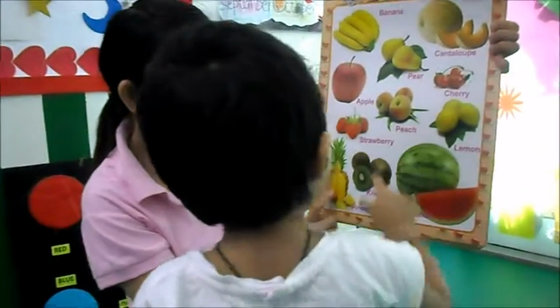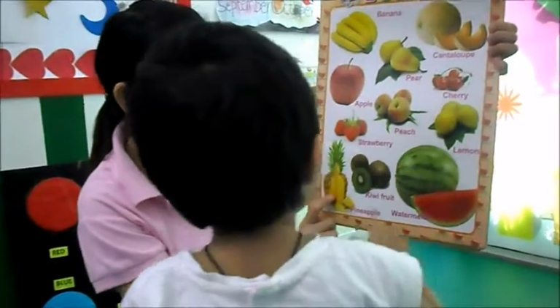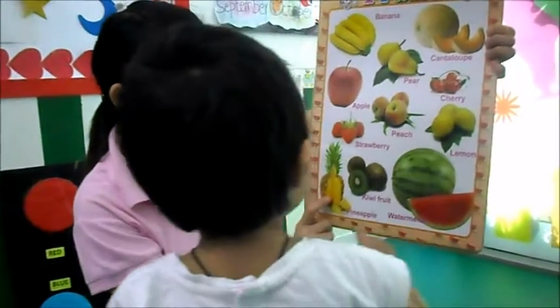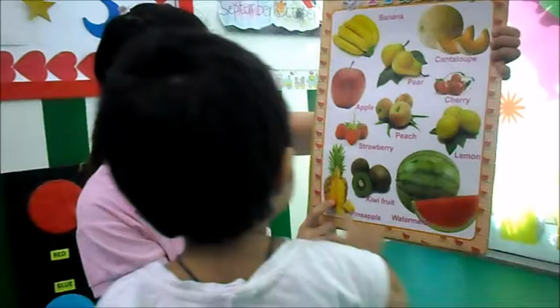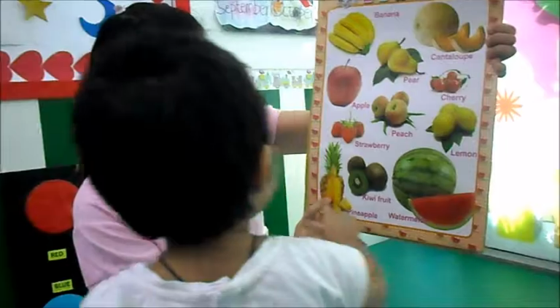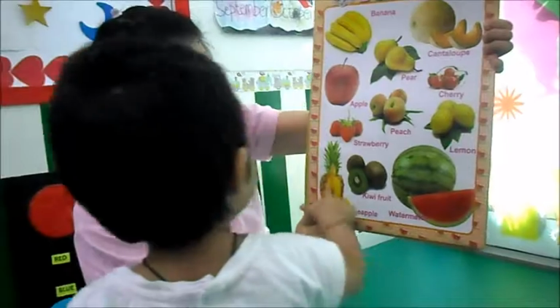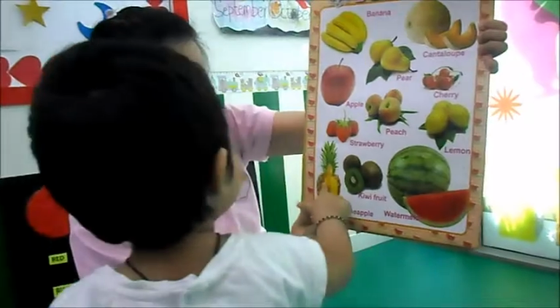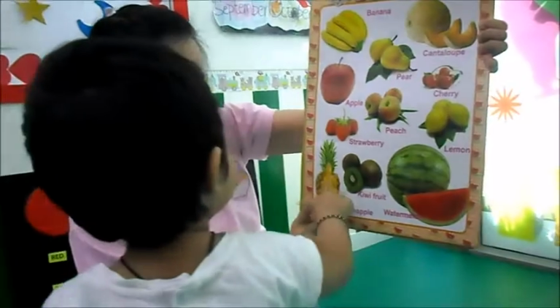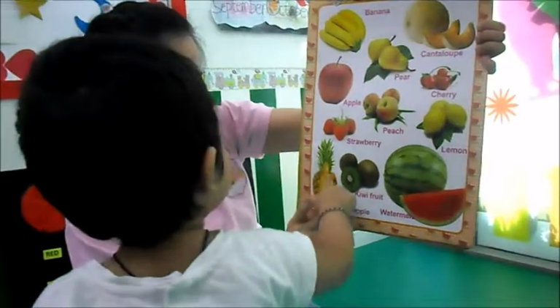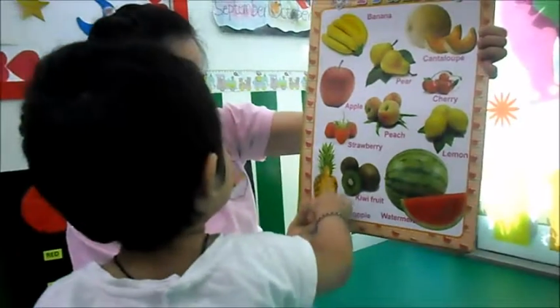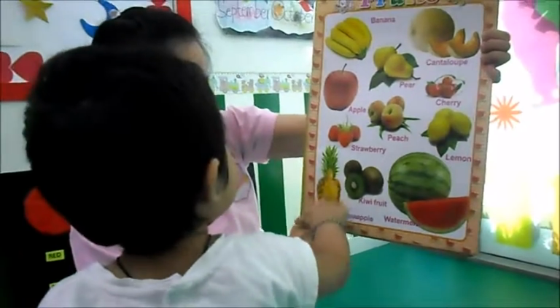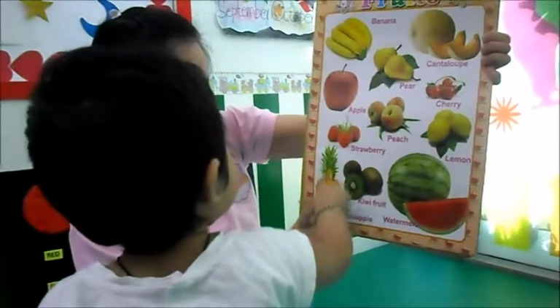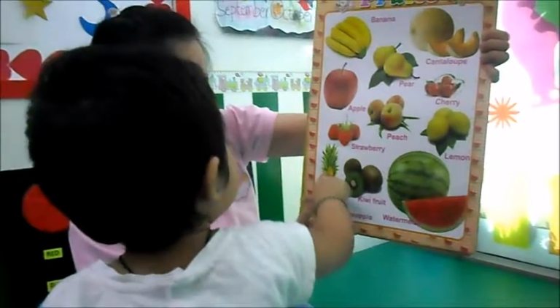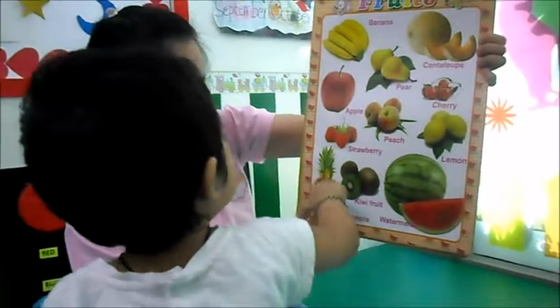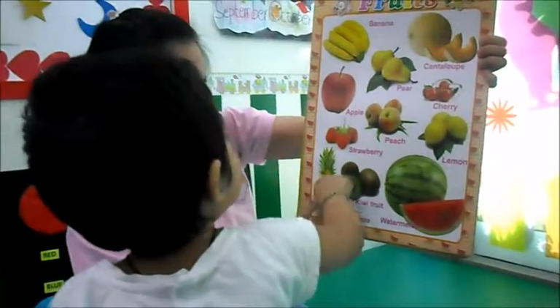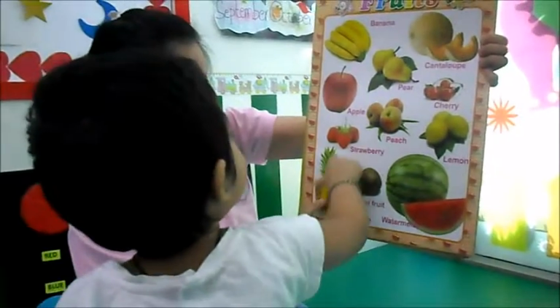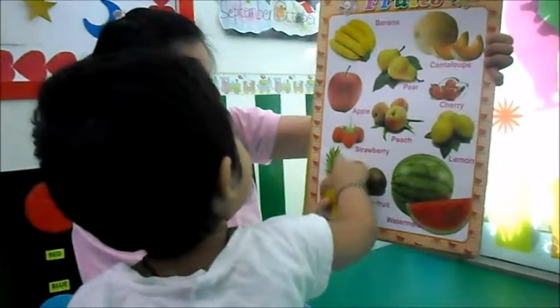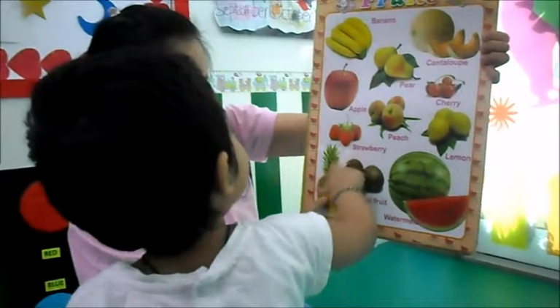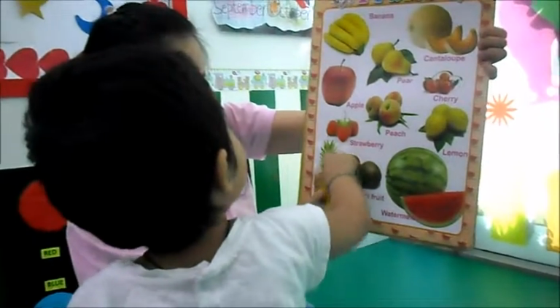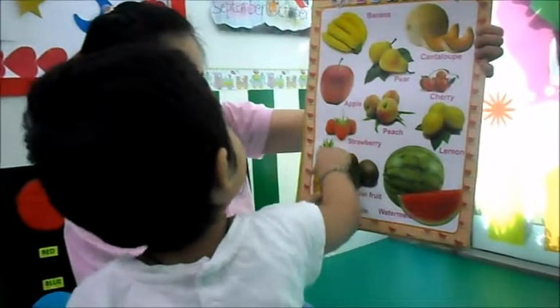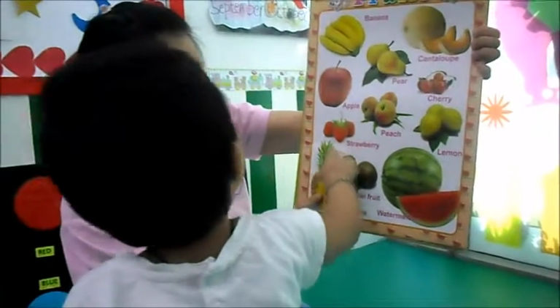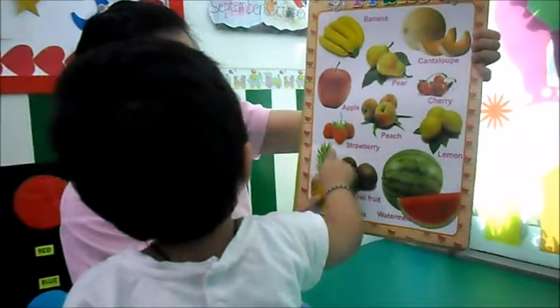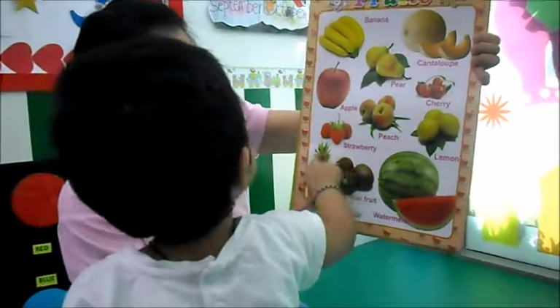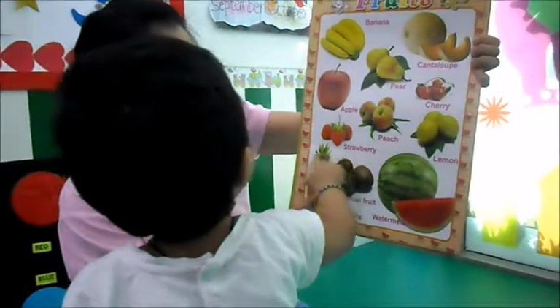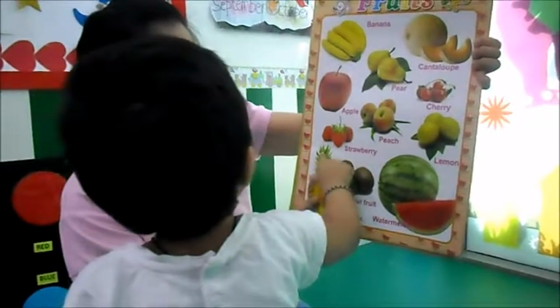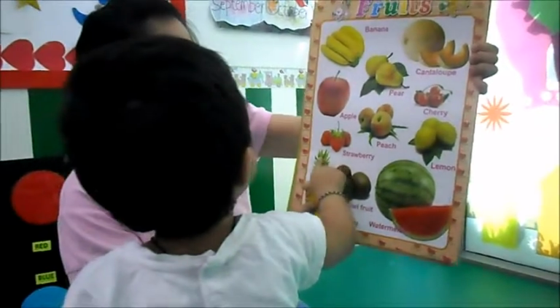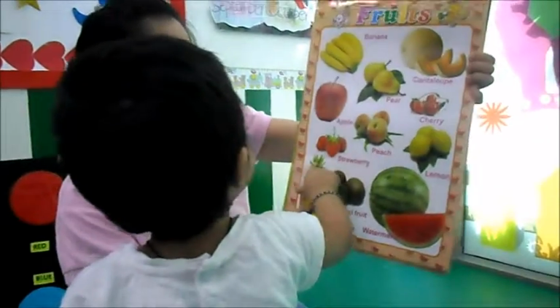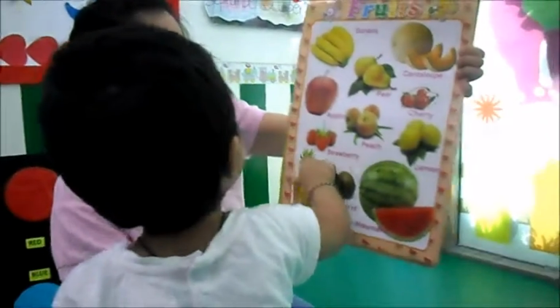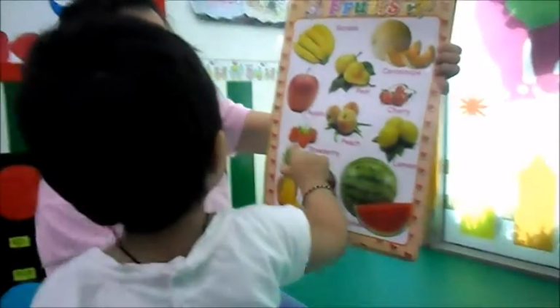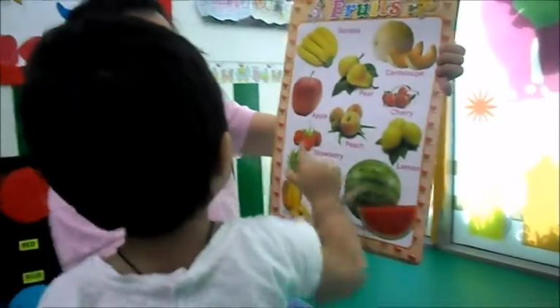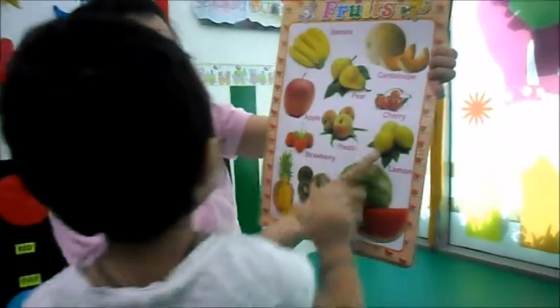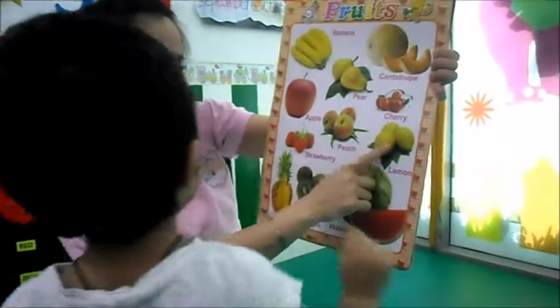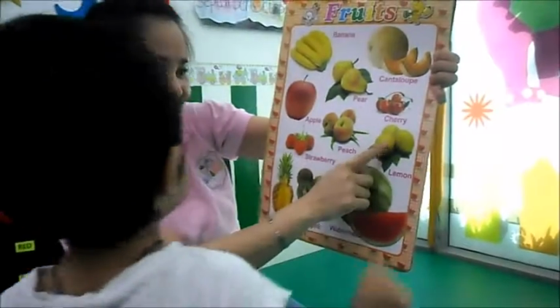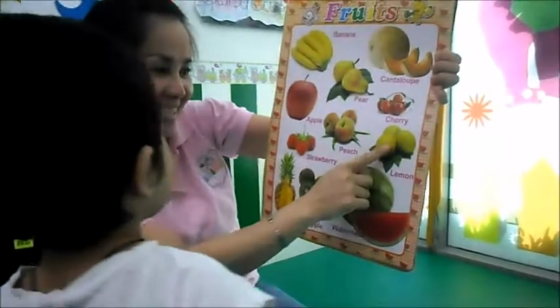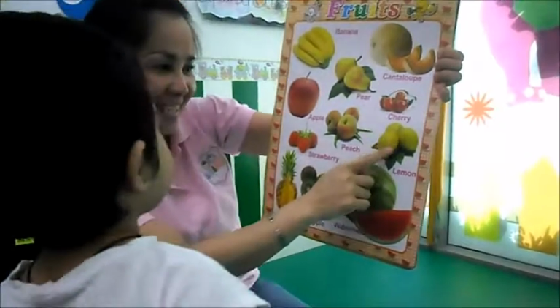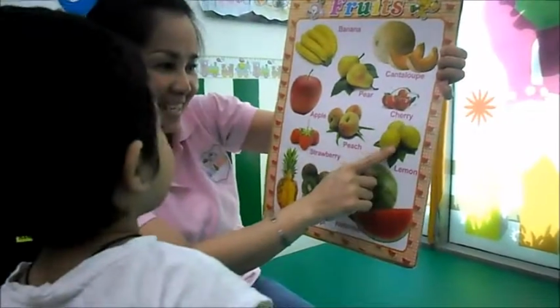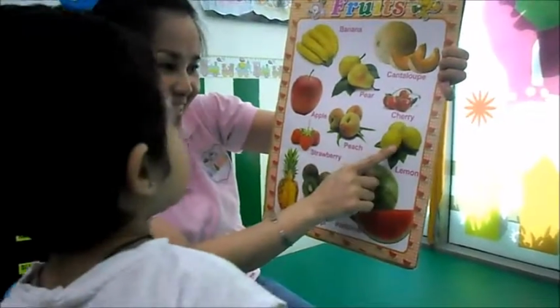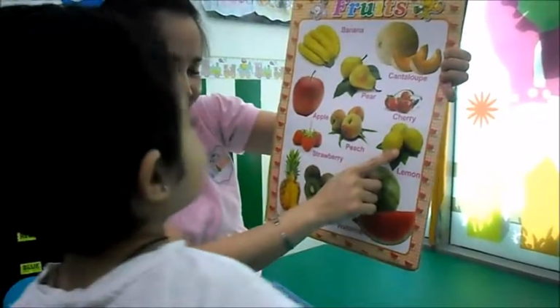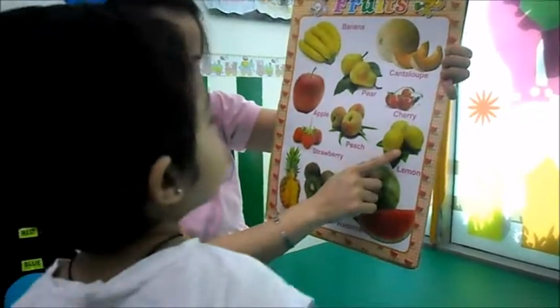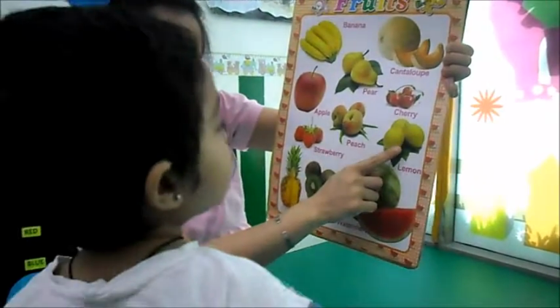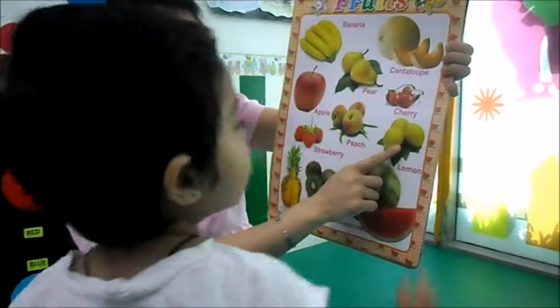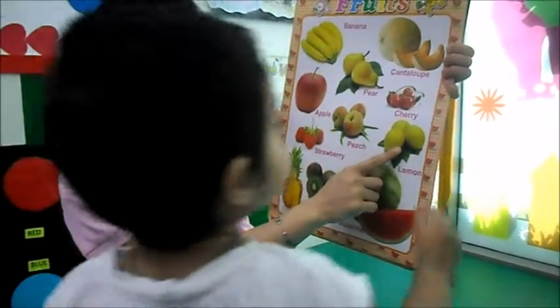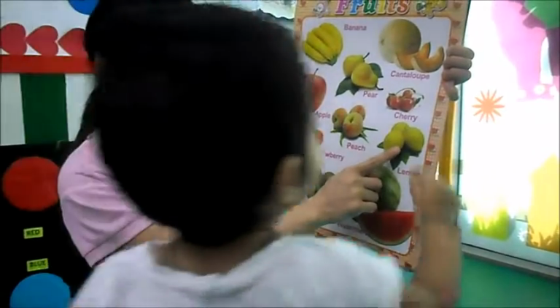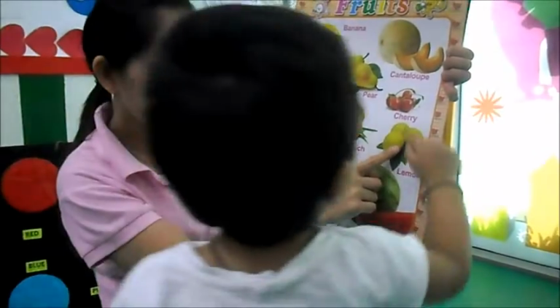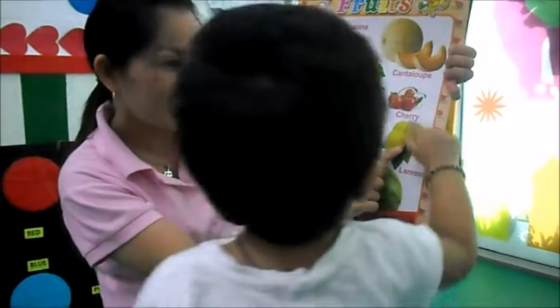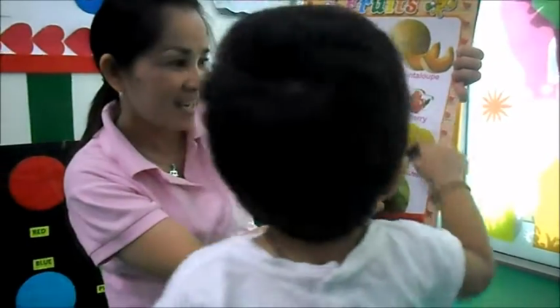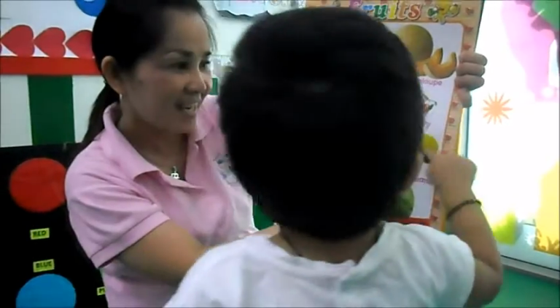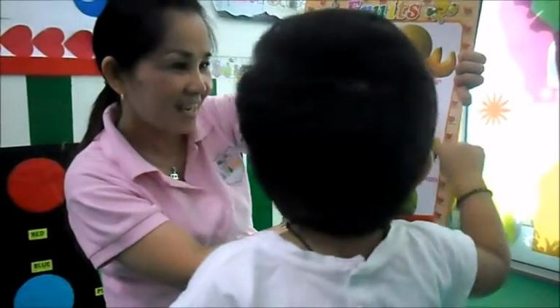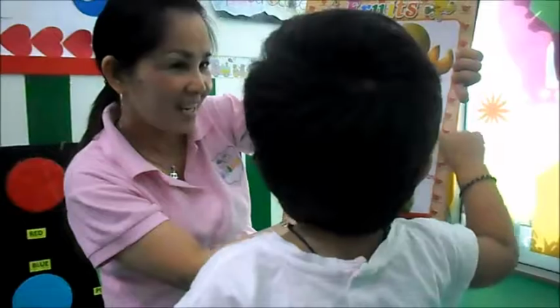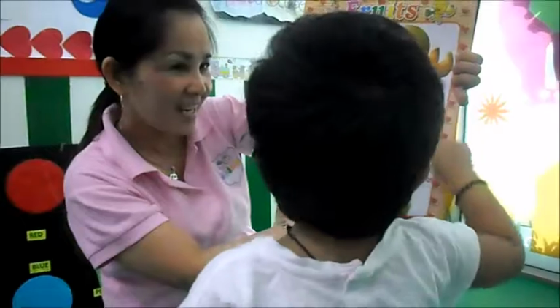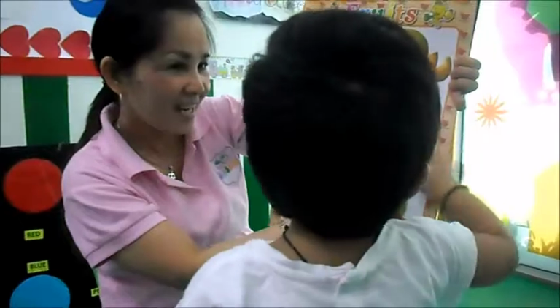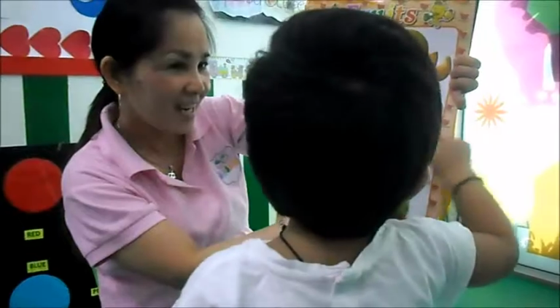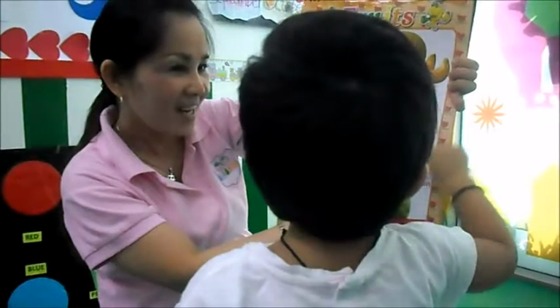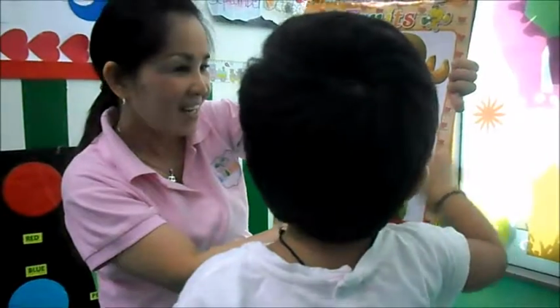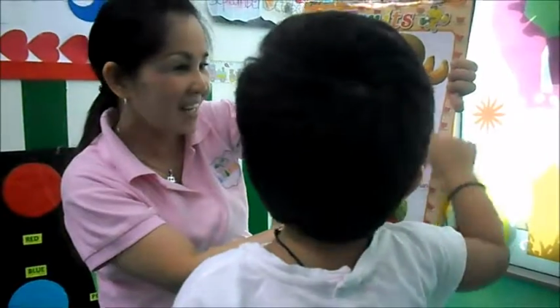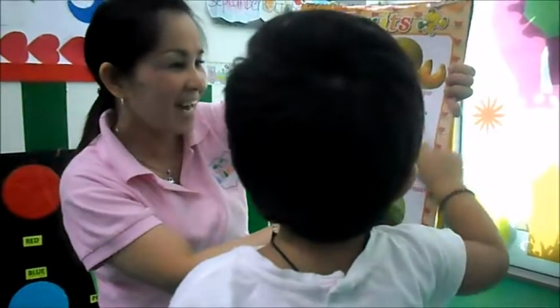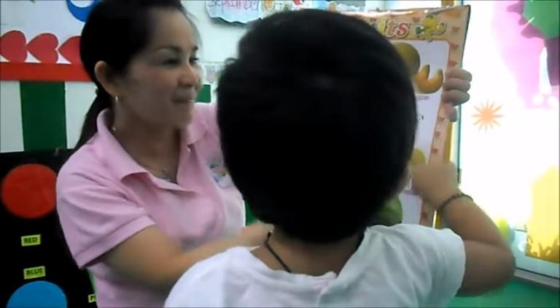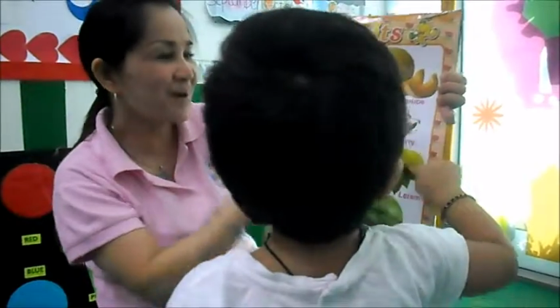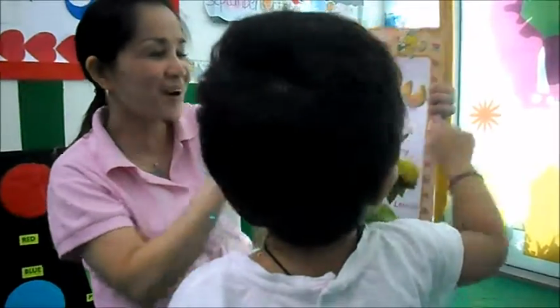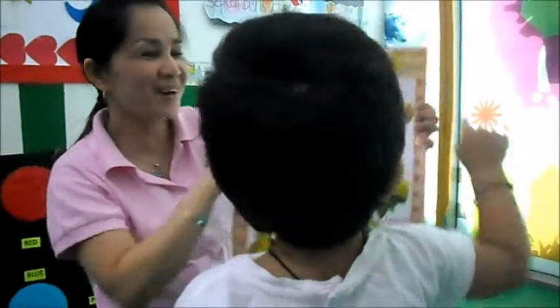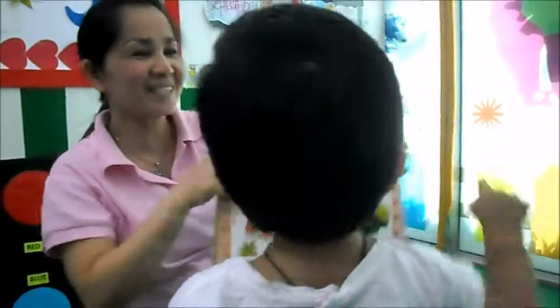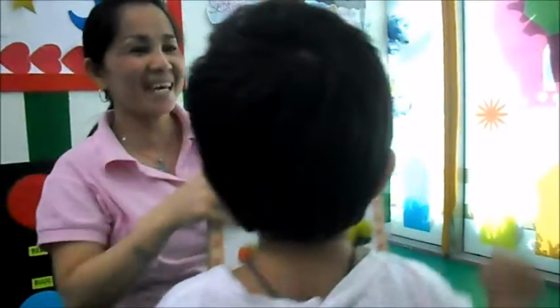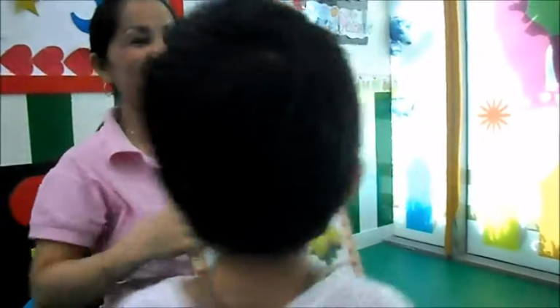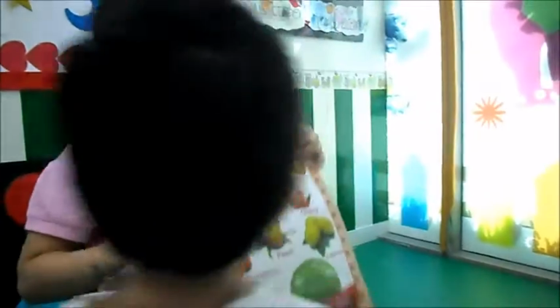What's this? Pineapple. Yay. What's this? Lemon. Yay.